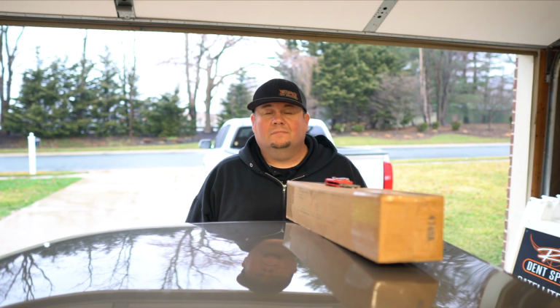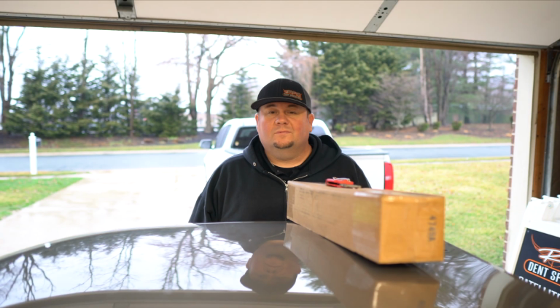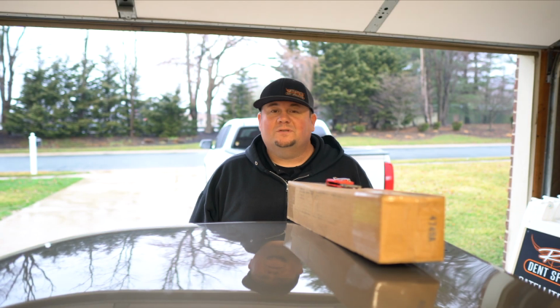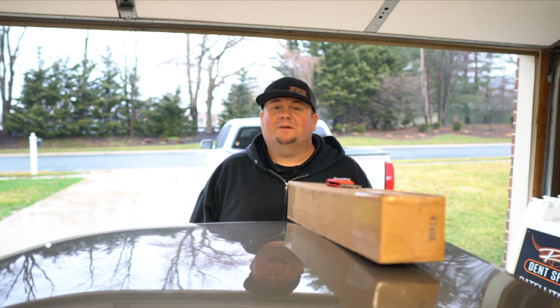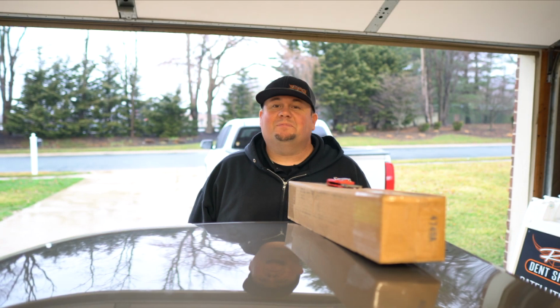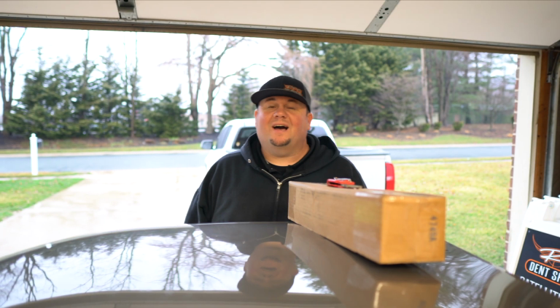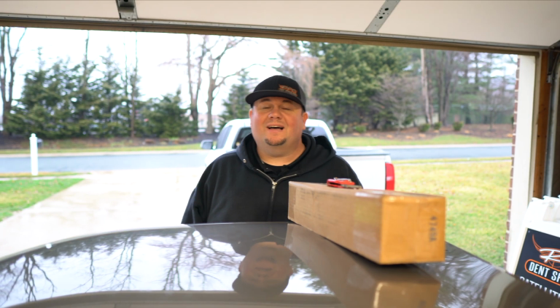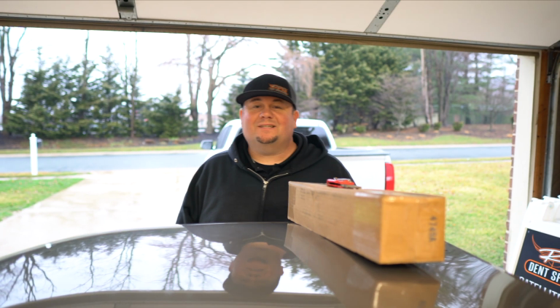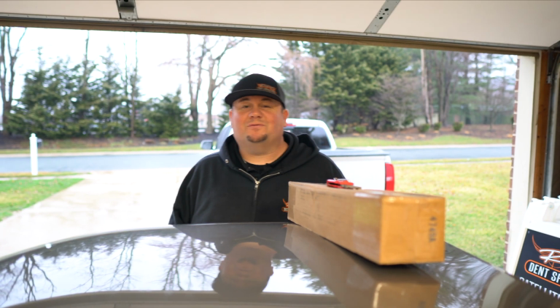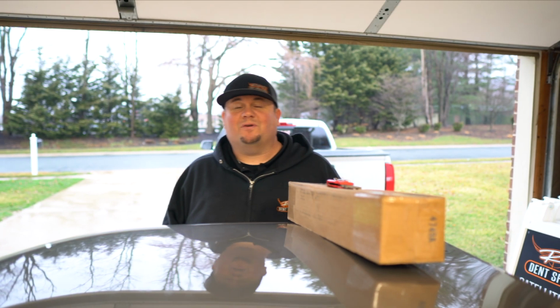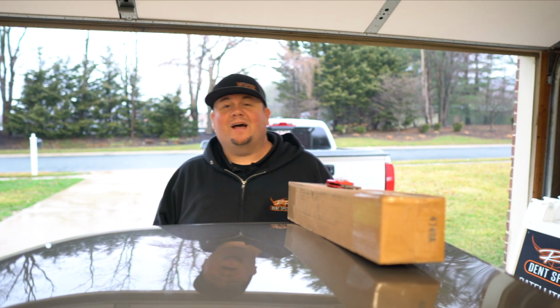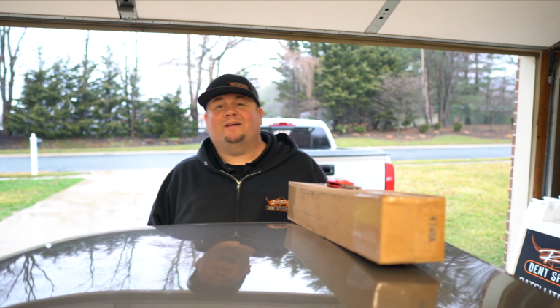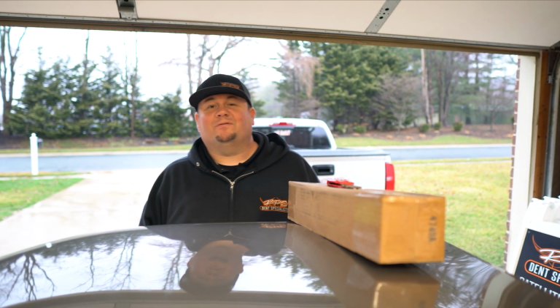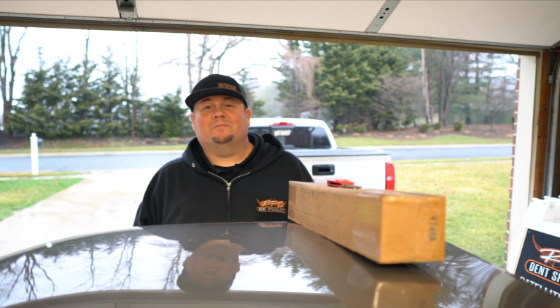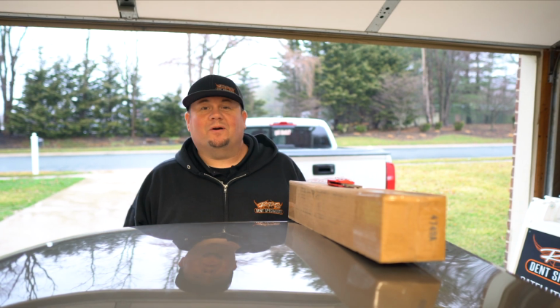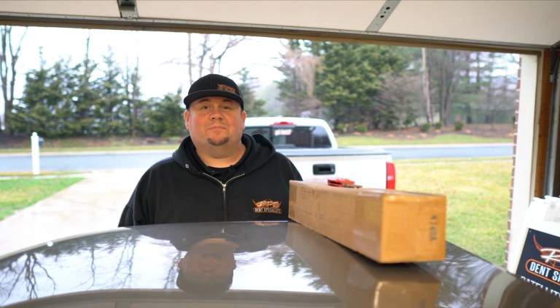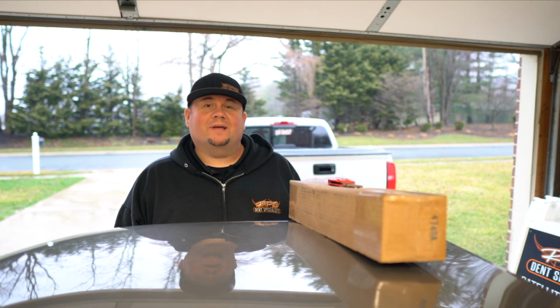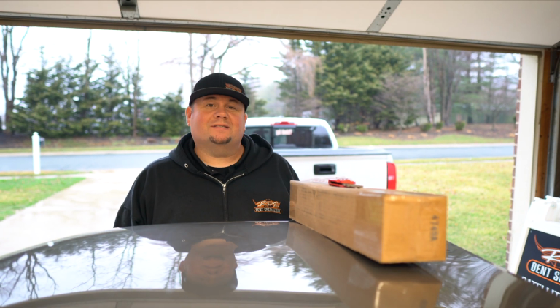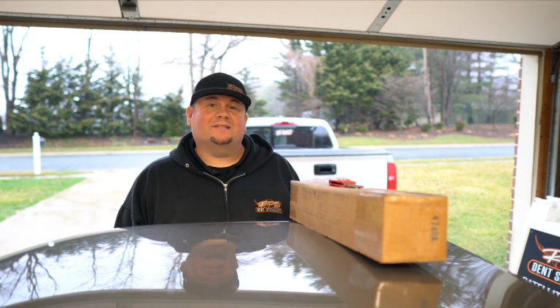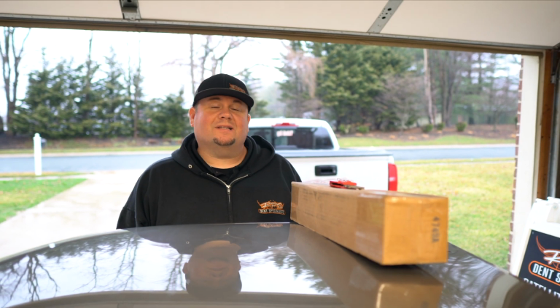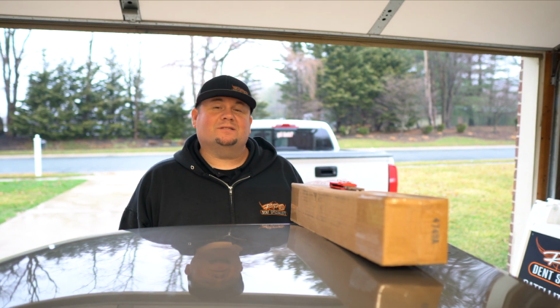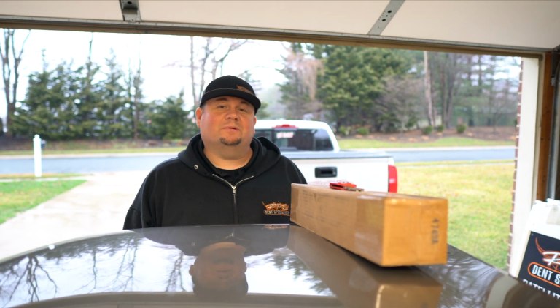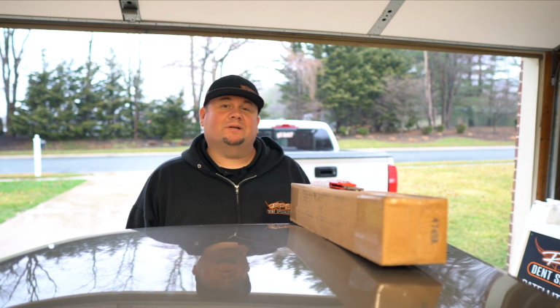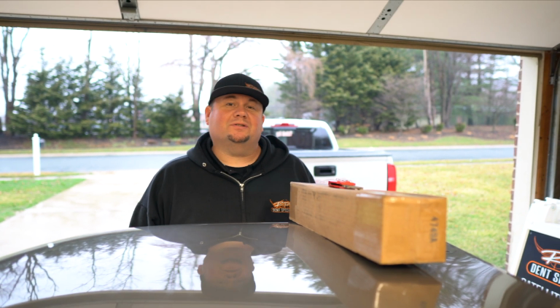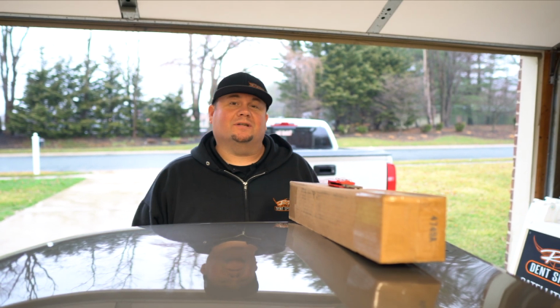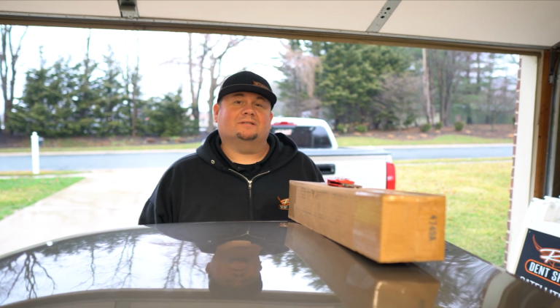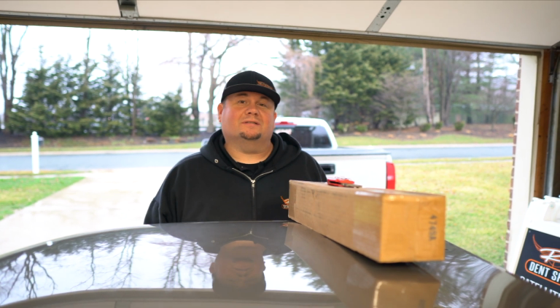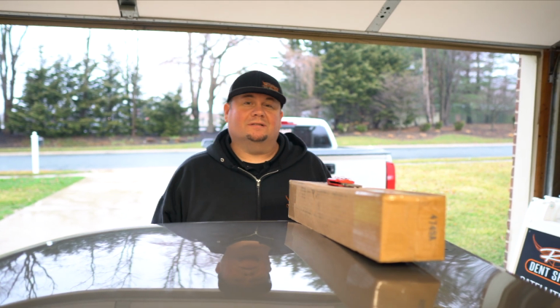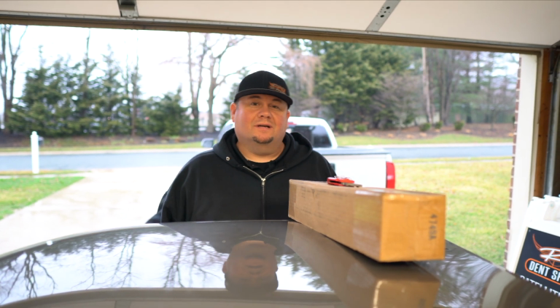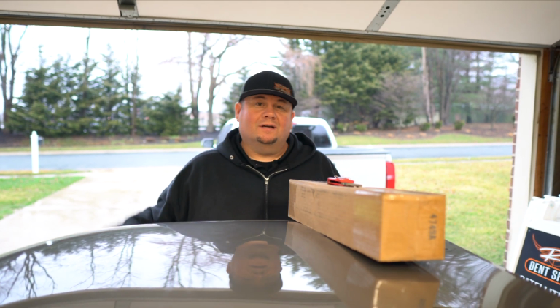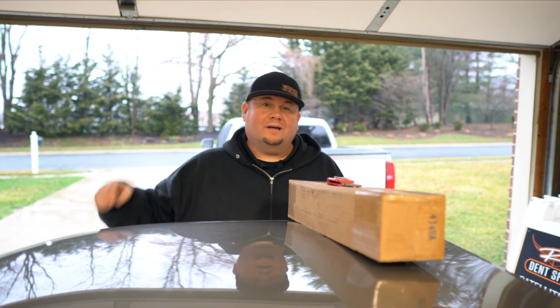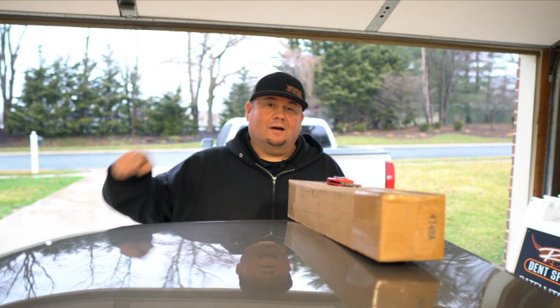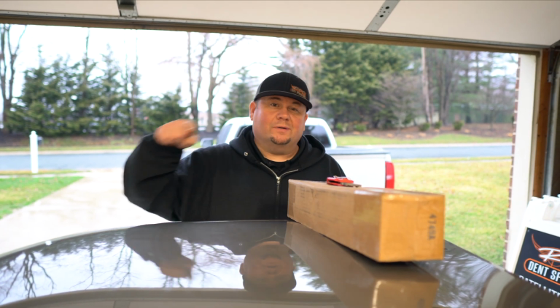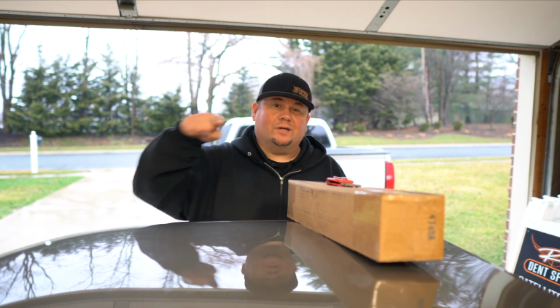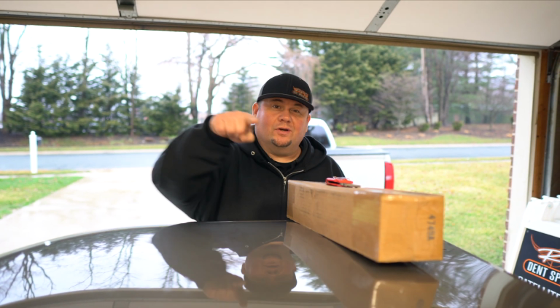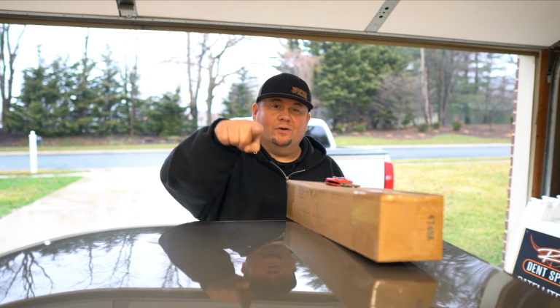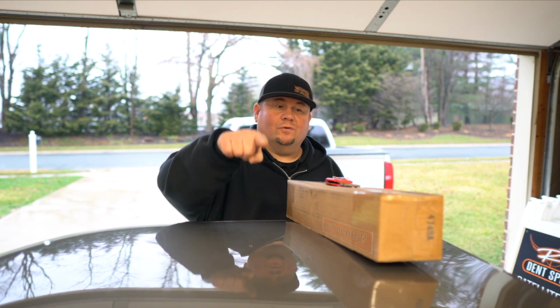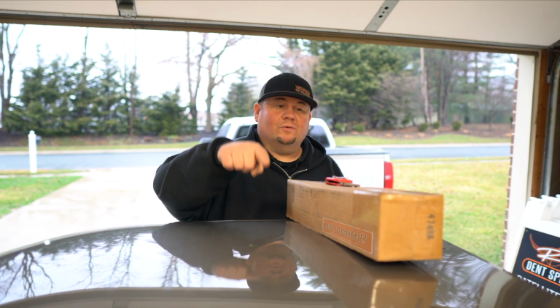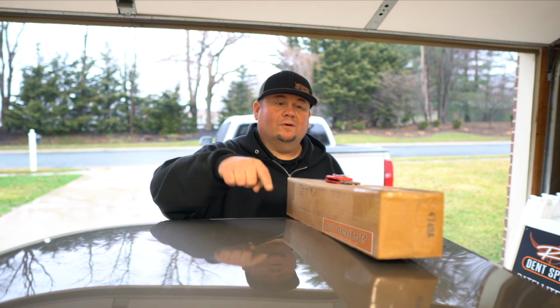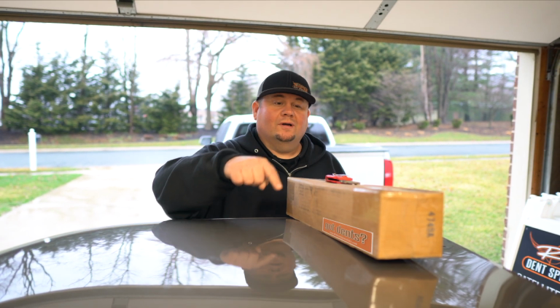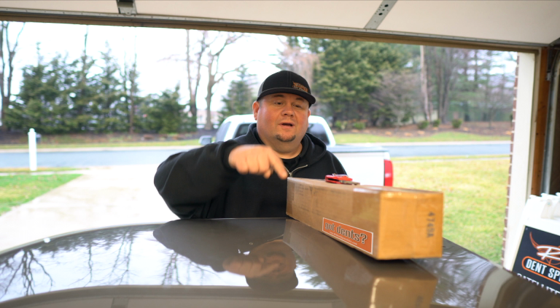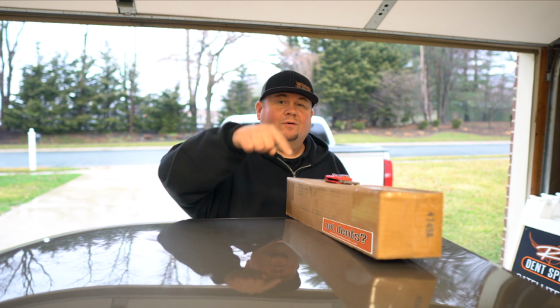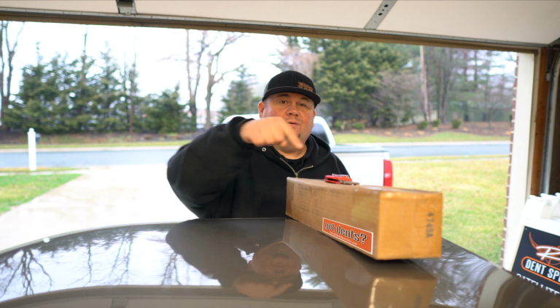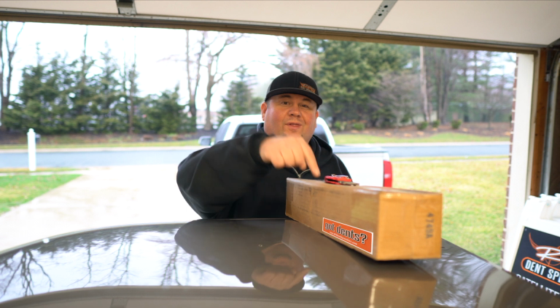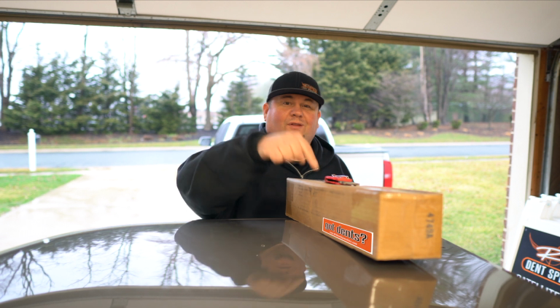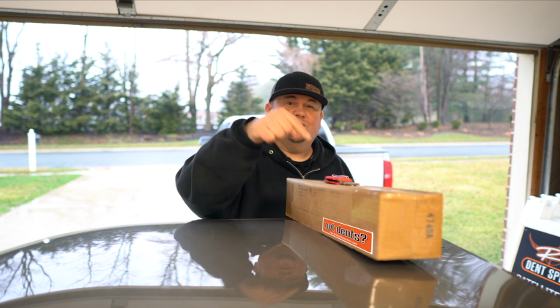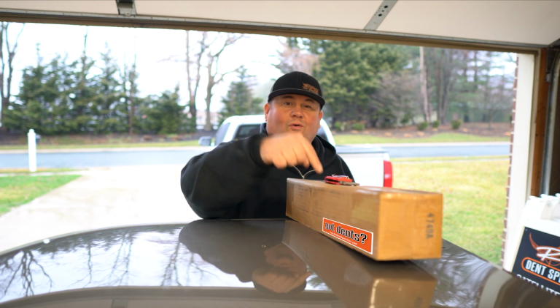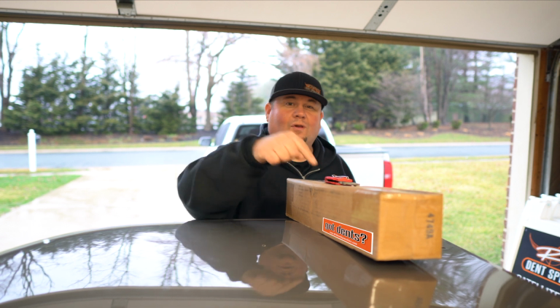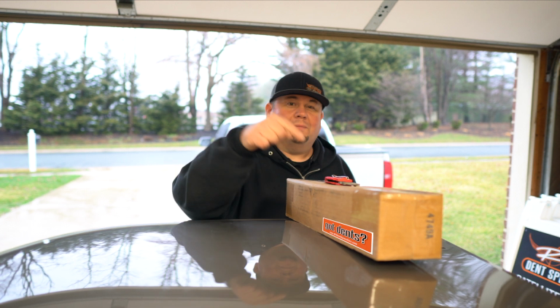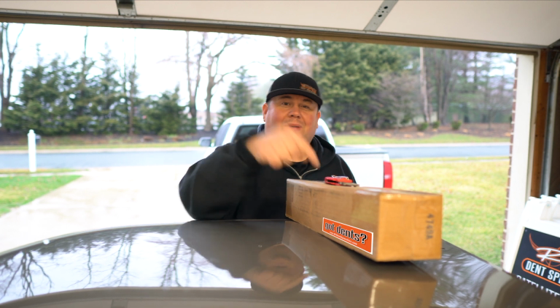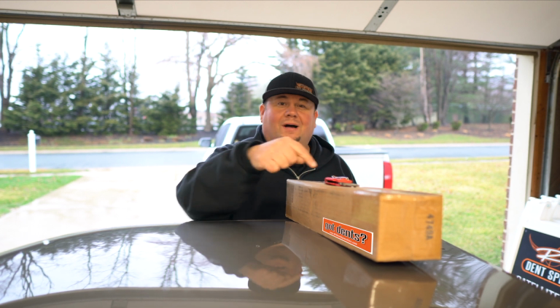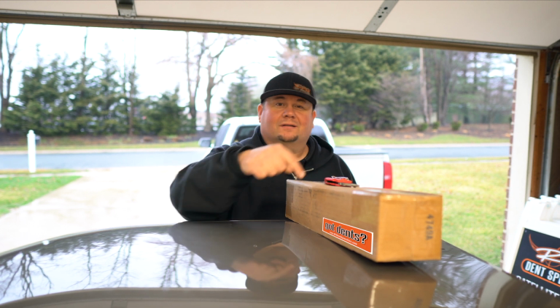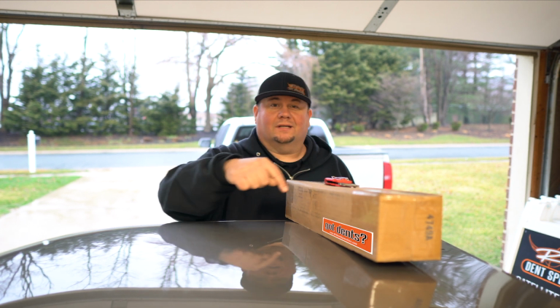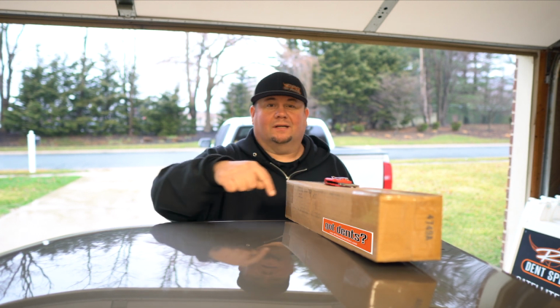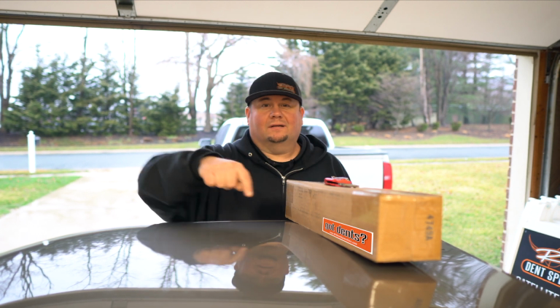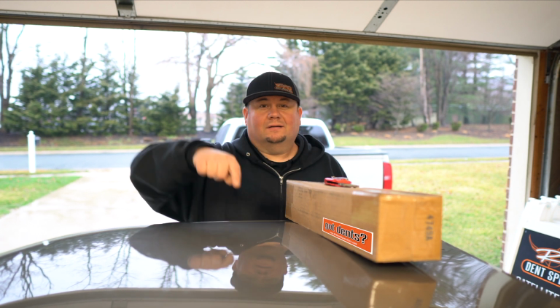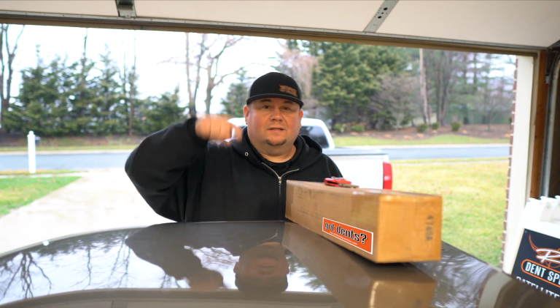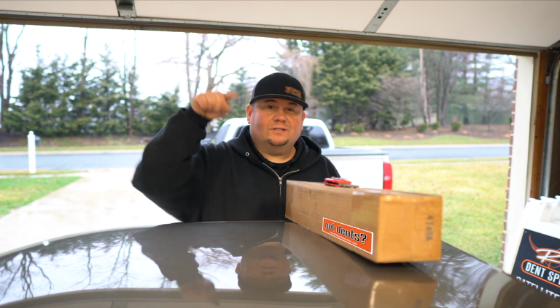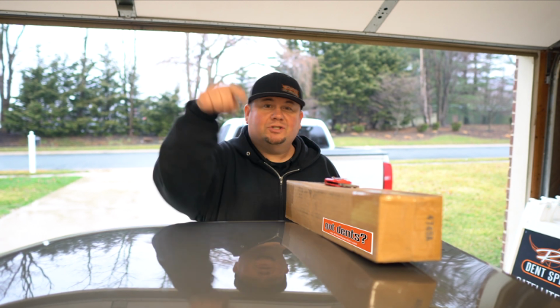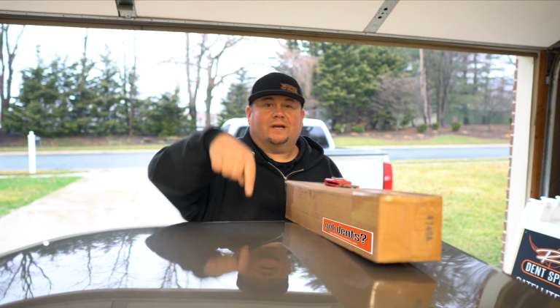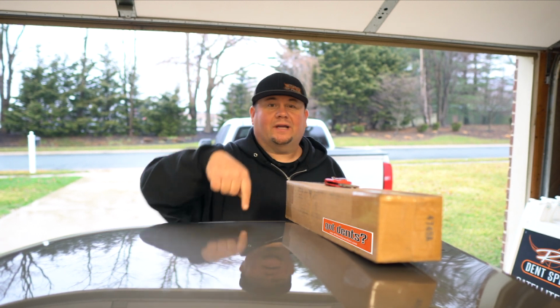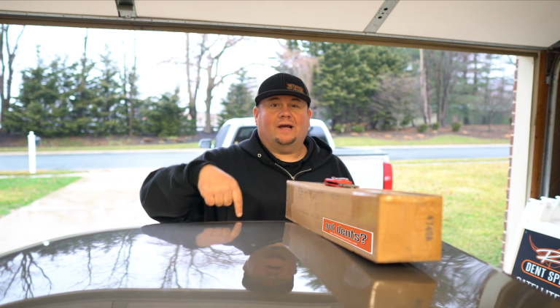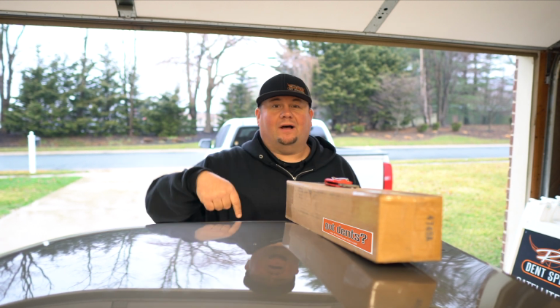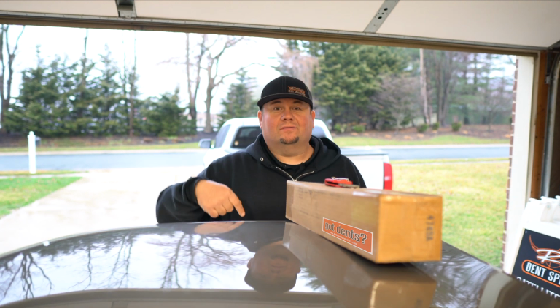What's up guys? It's Ryan from RPS Dent Specialist, coming to you with a tool unboxing. Let's check it out.